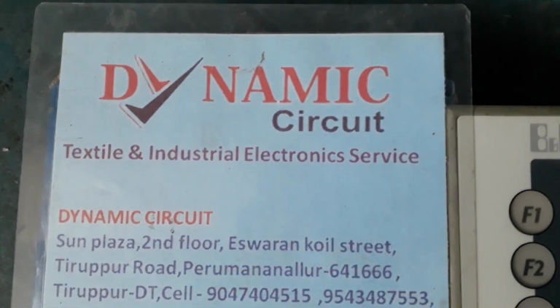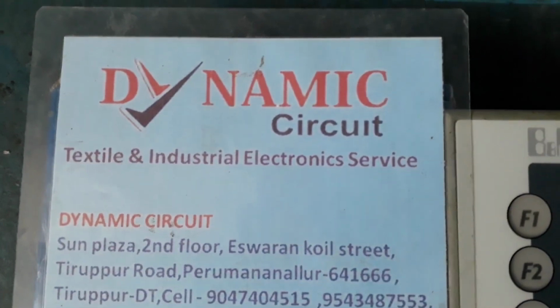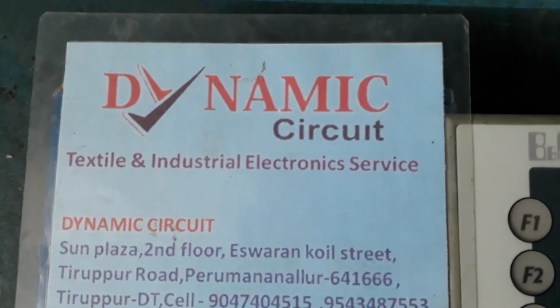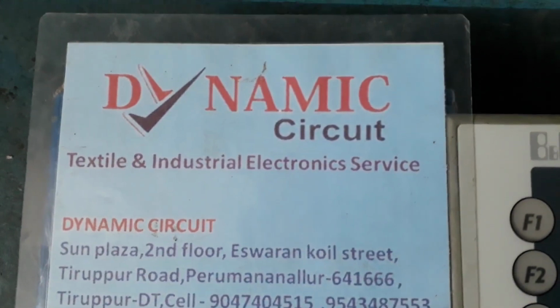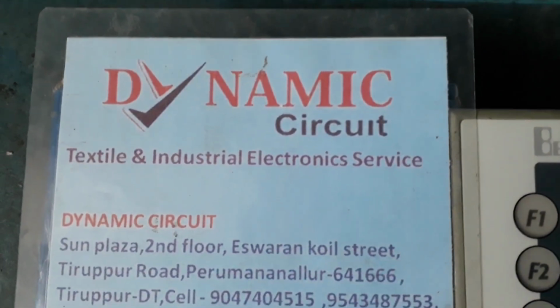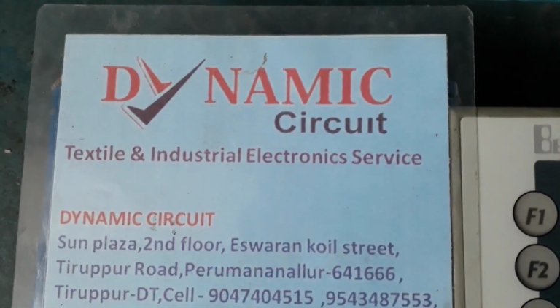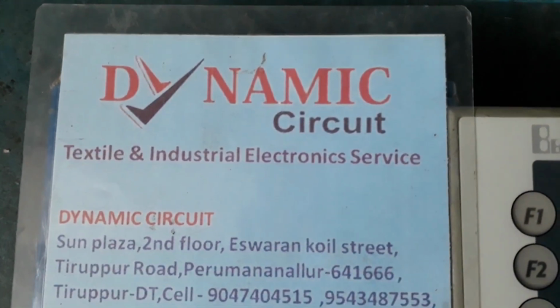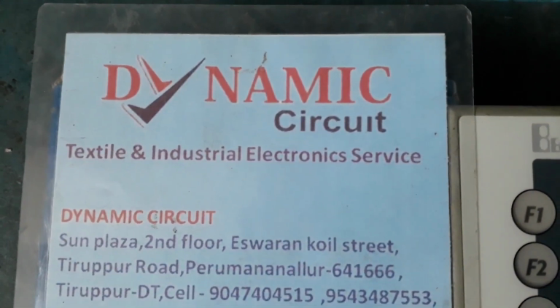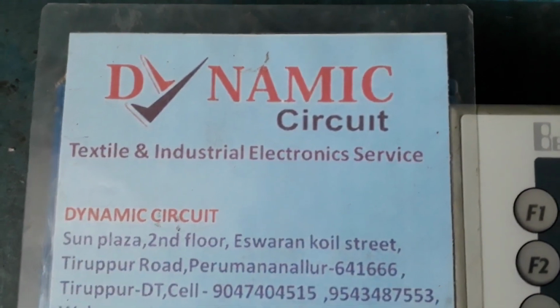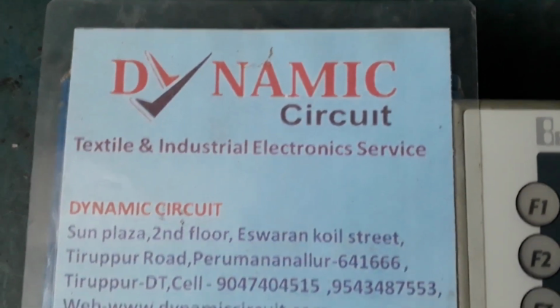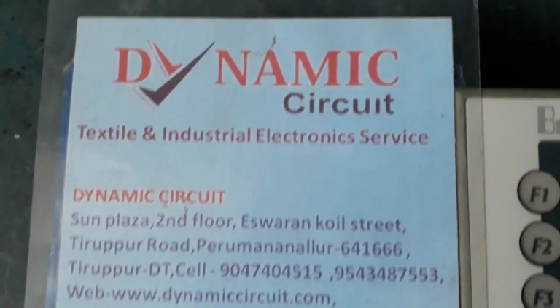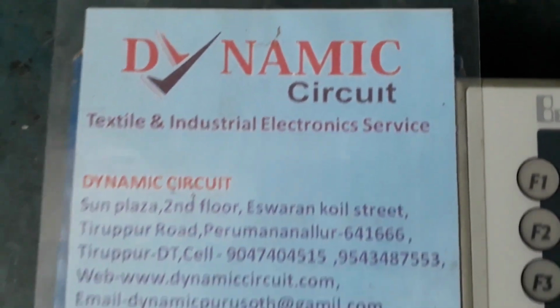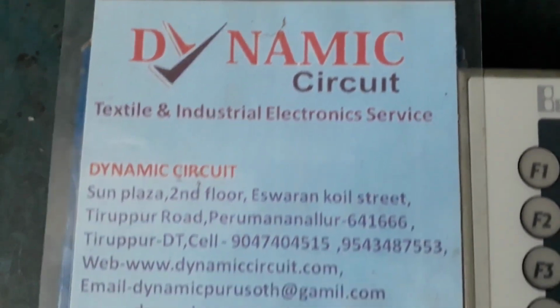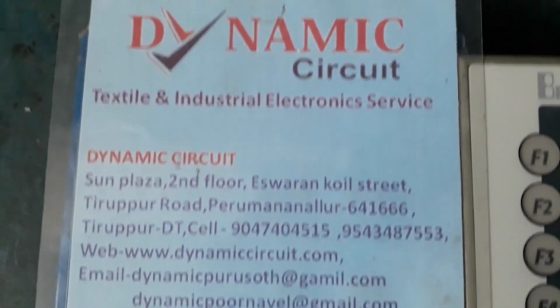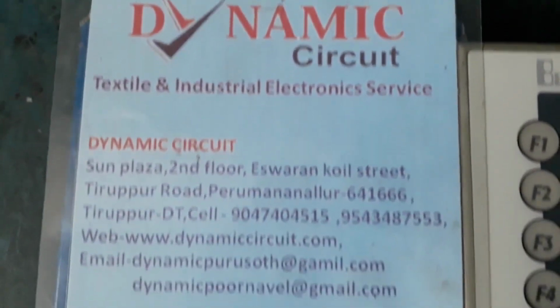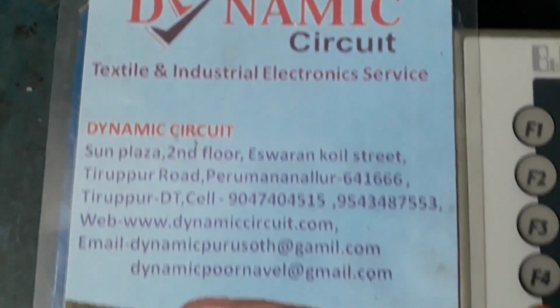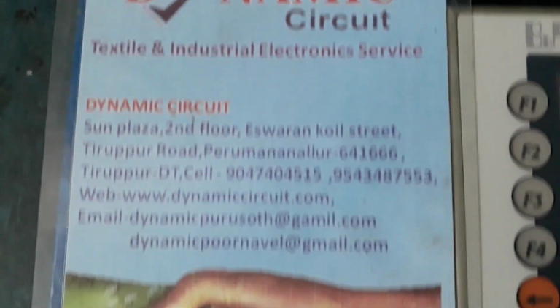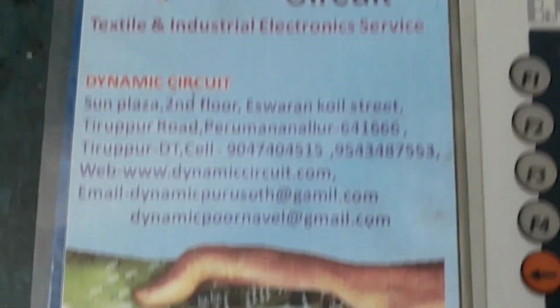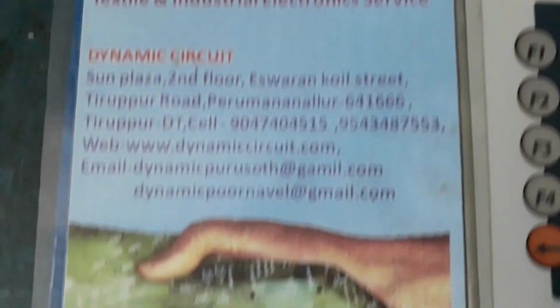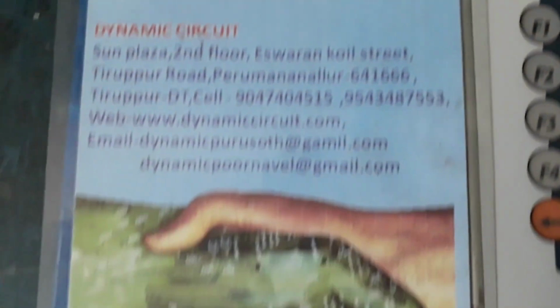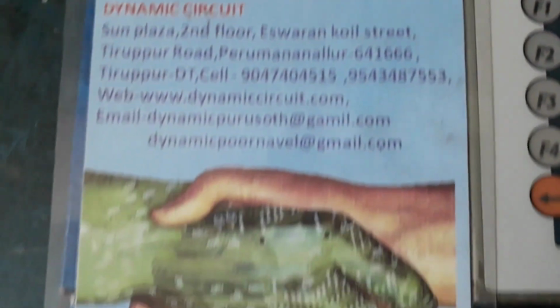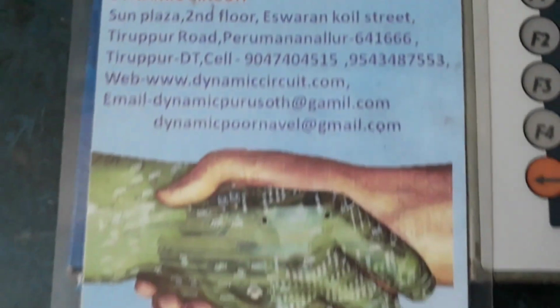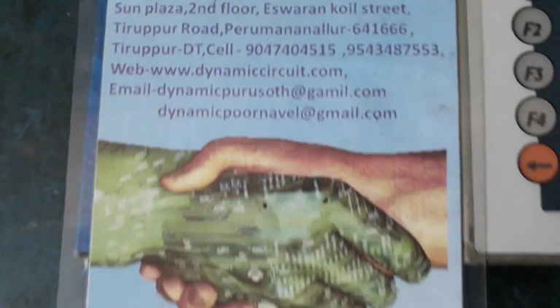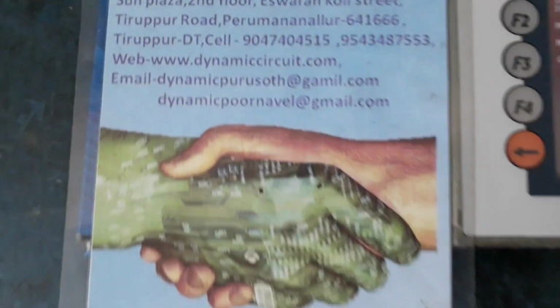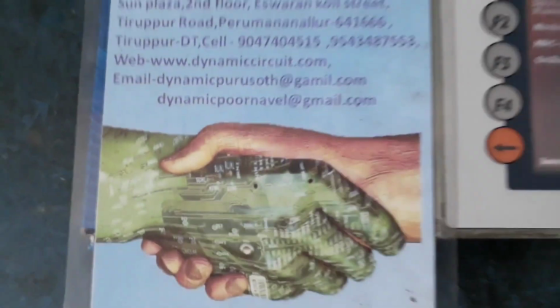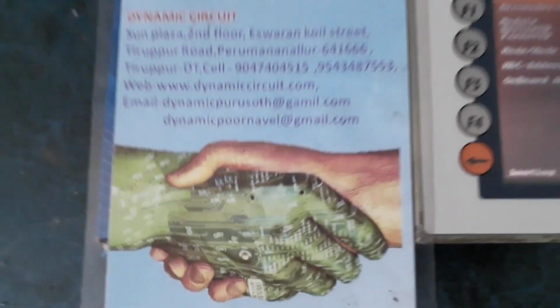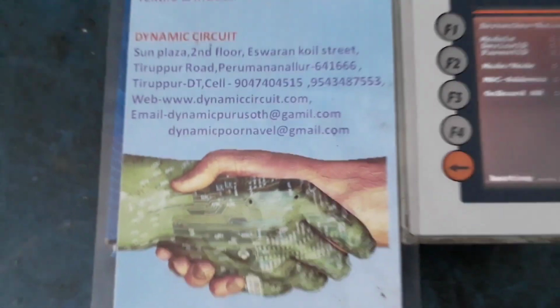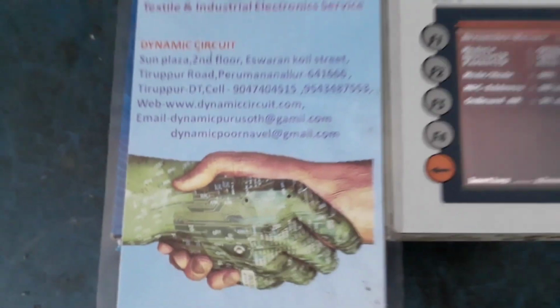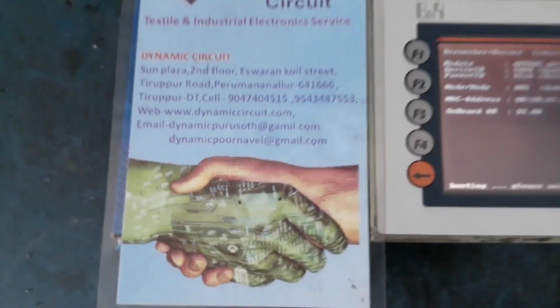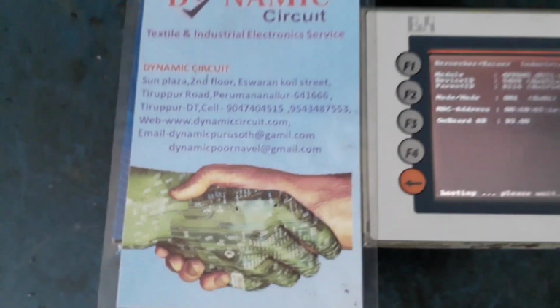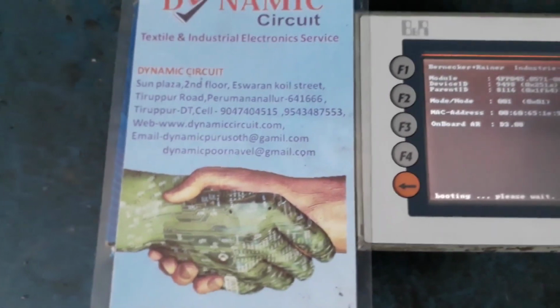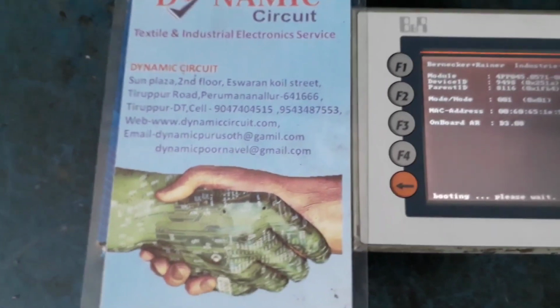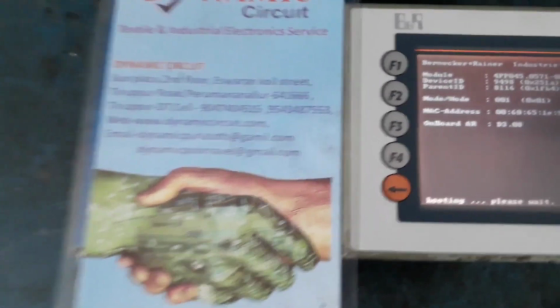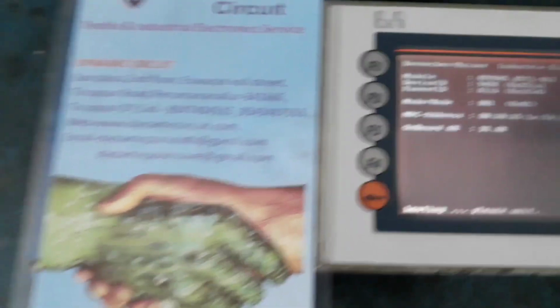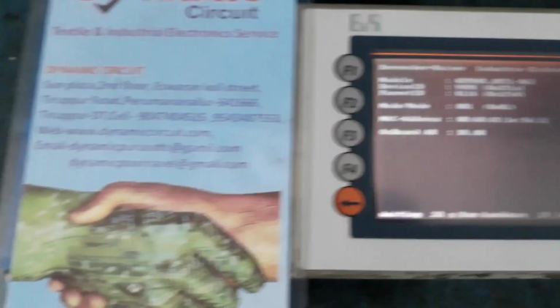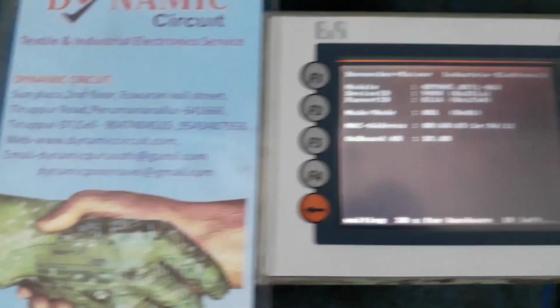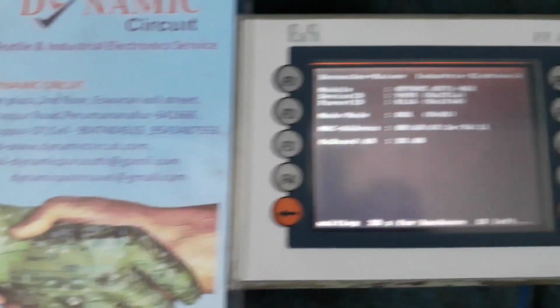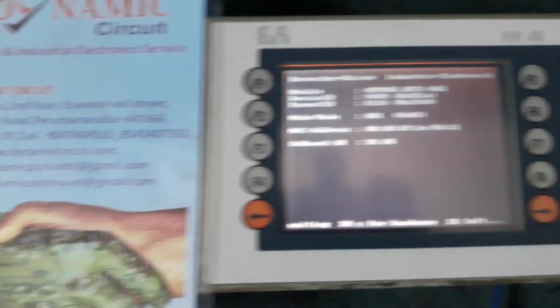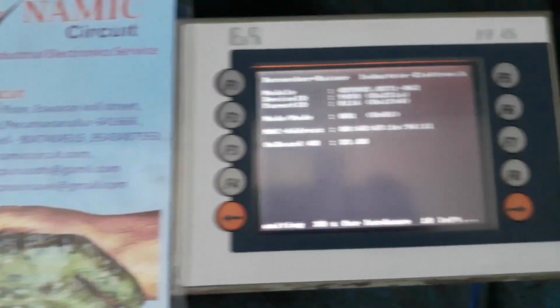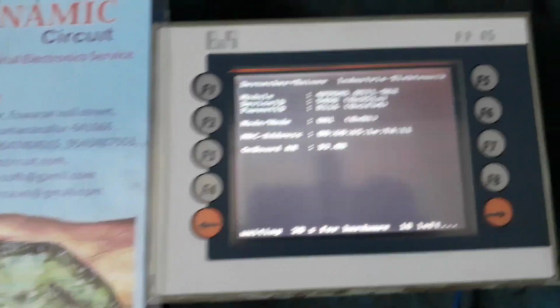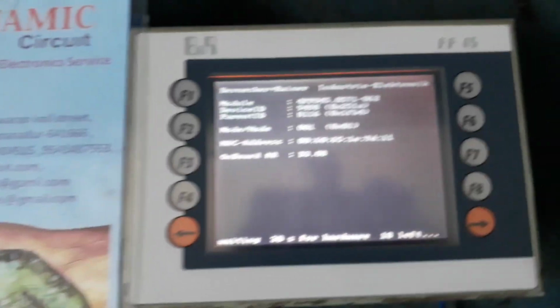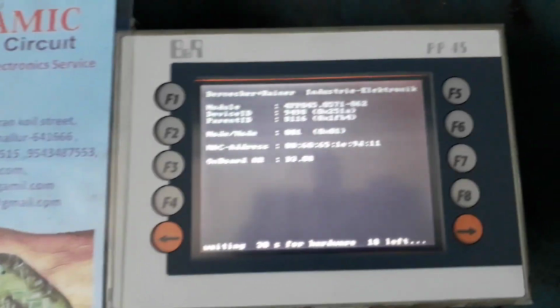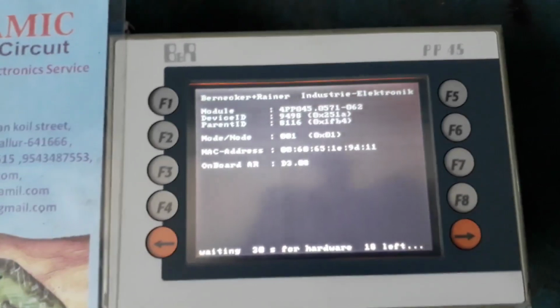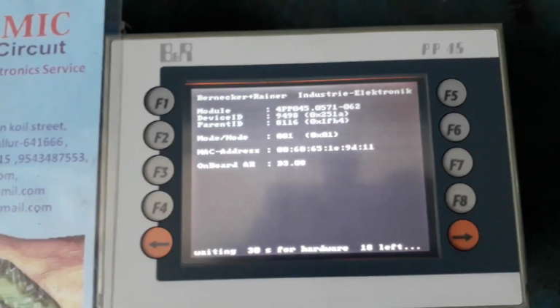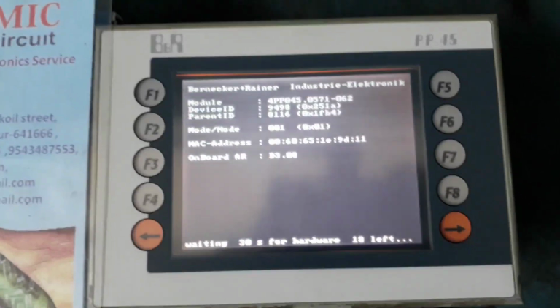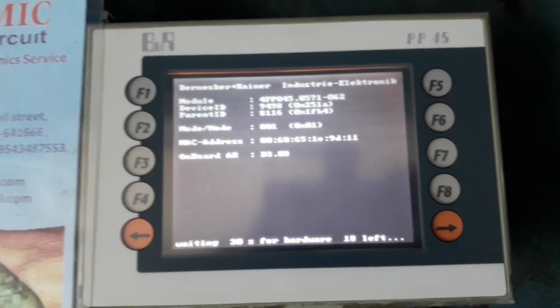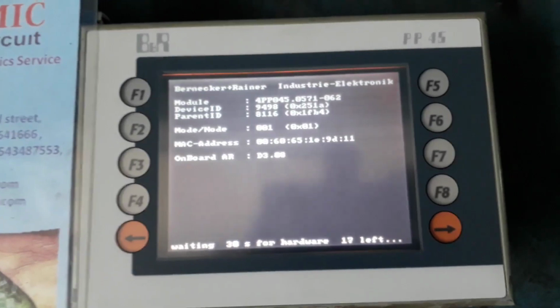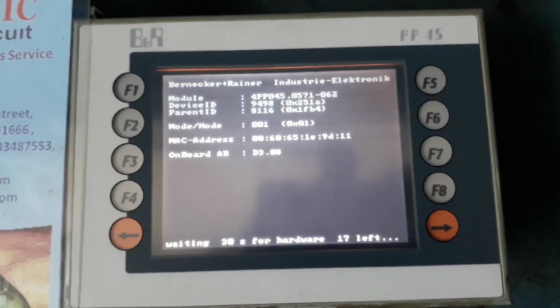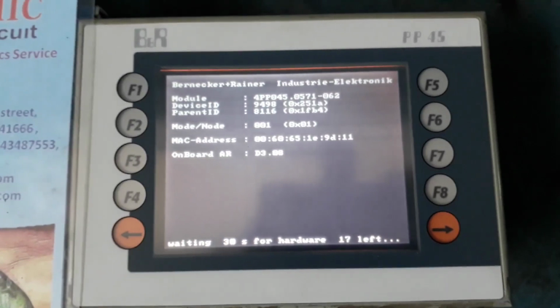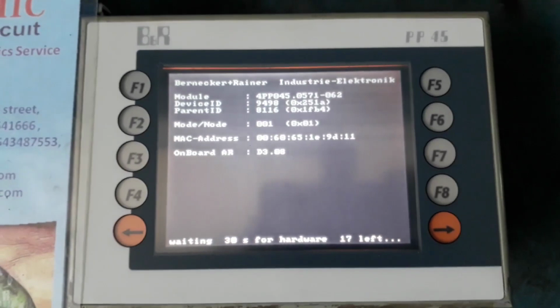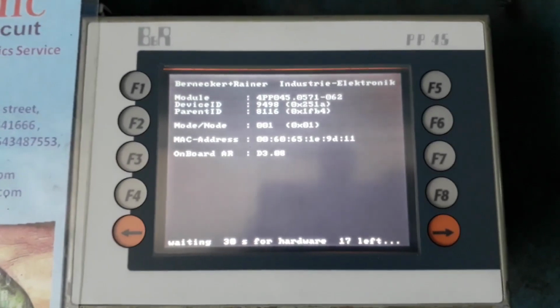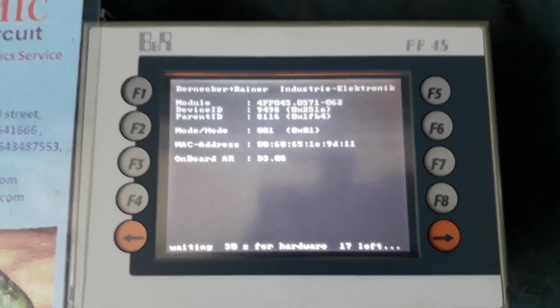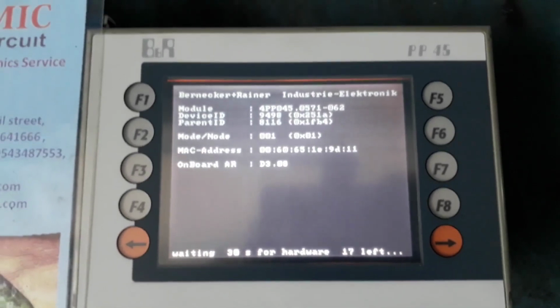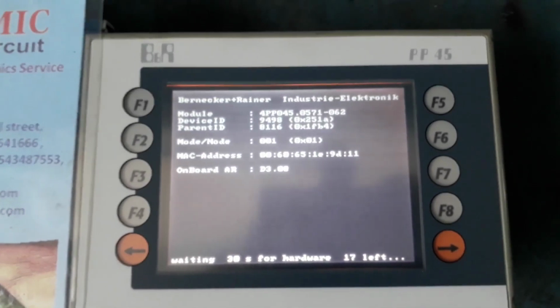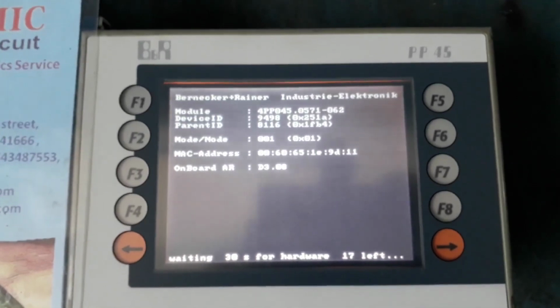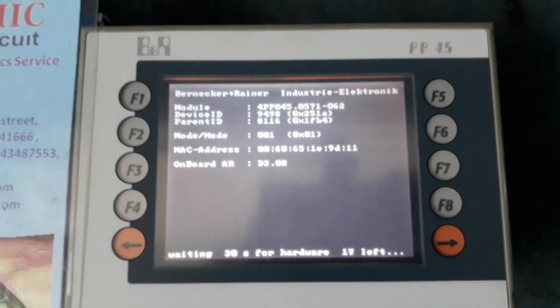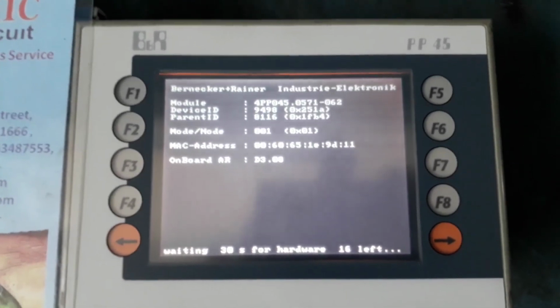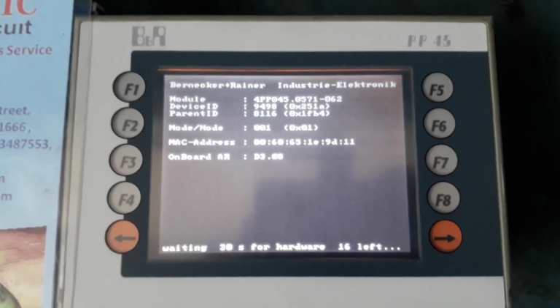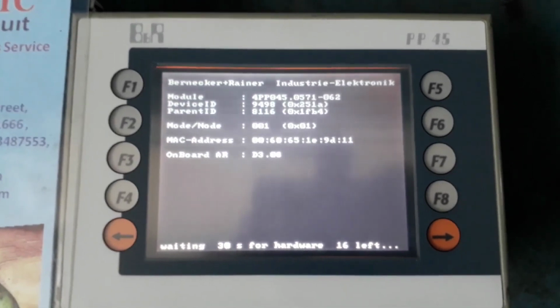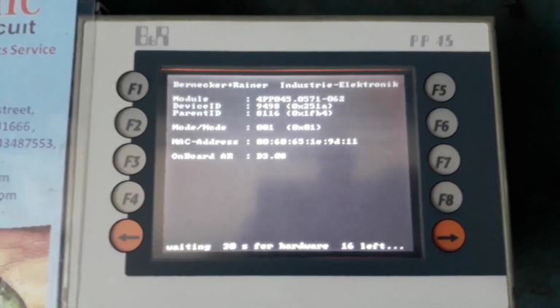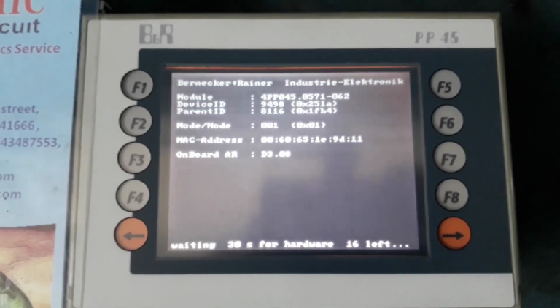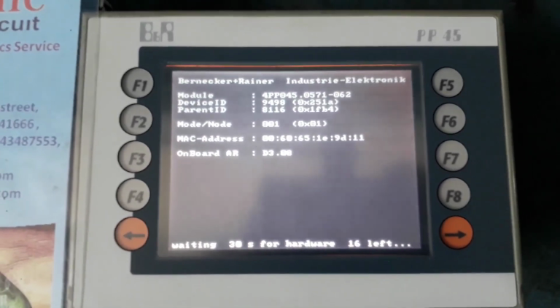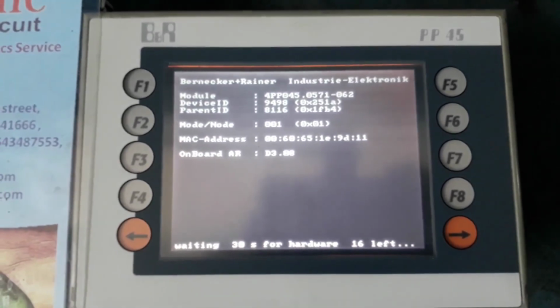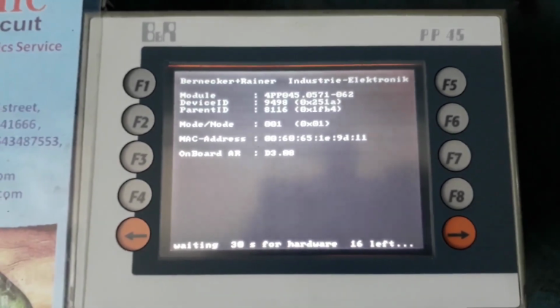Welcome to Dynamic Circuit. We are going to test the B&R BB45 HMI.